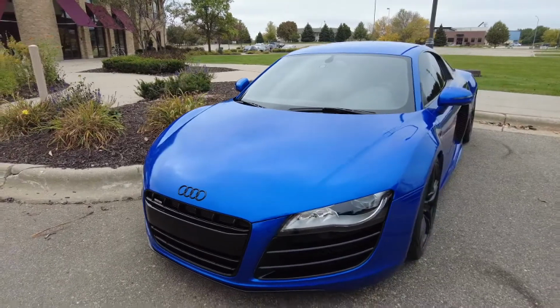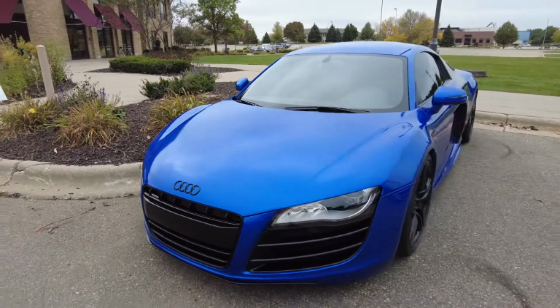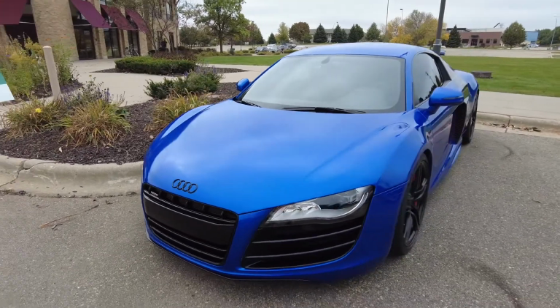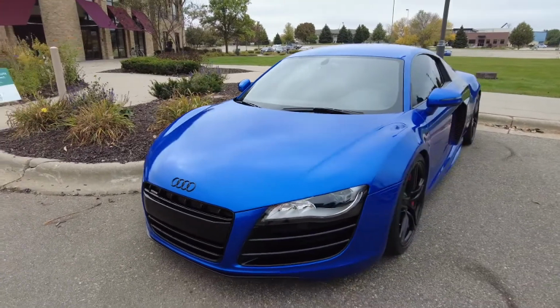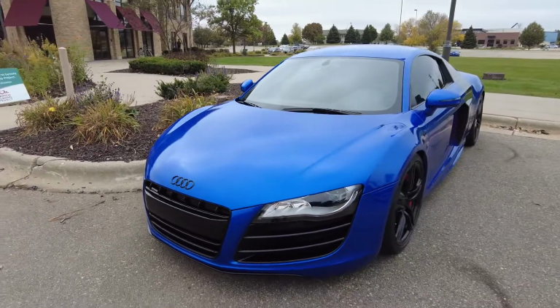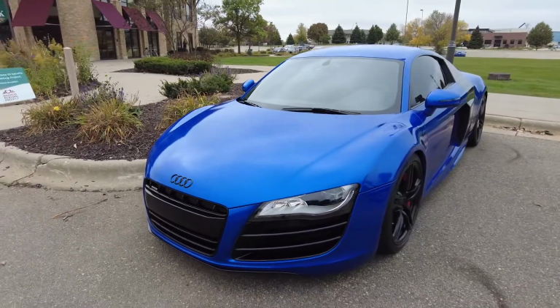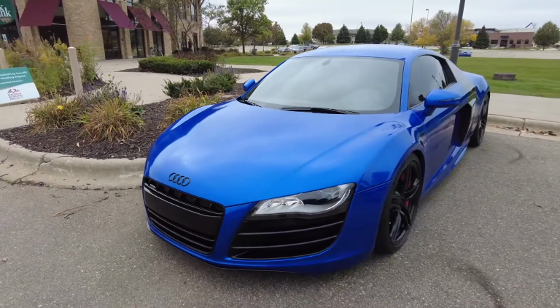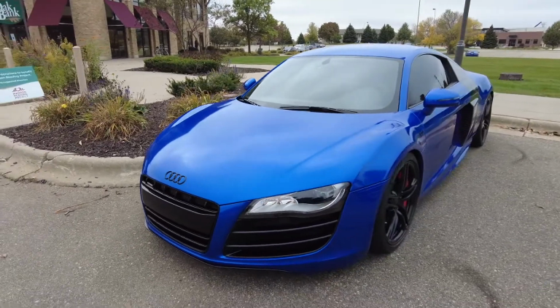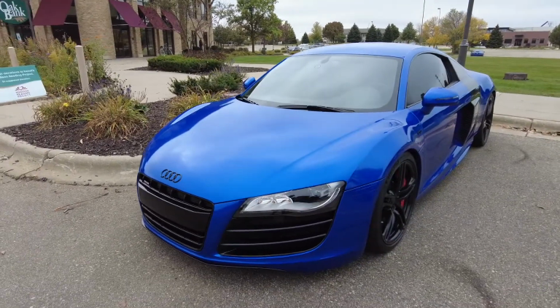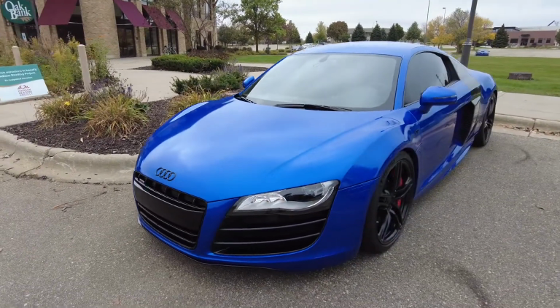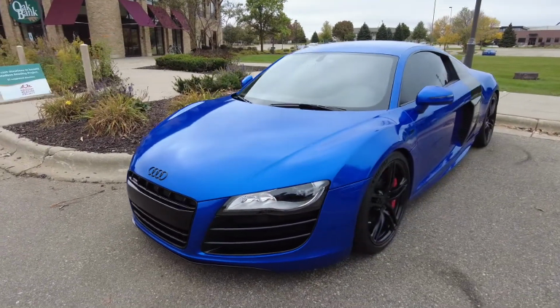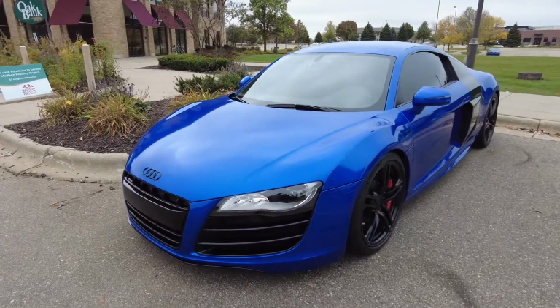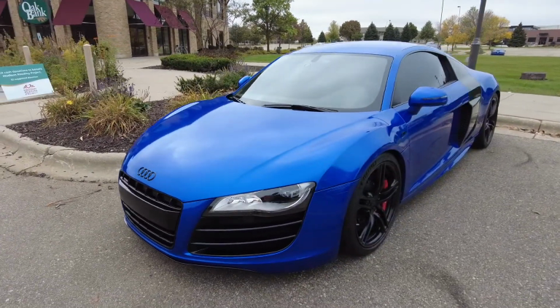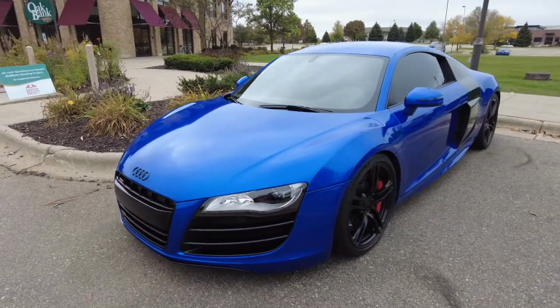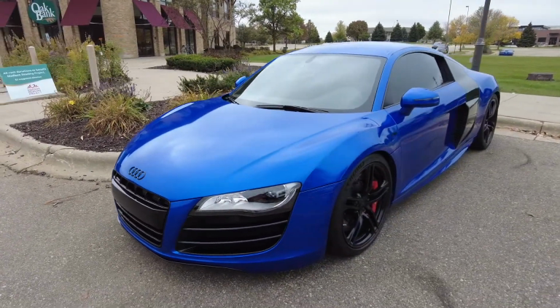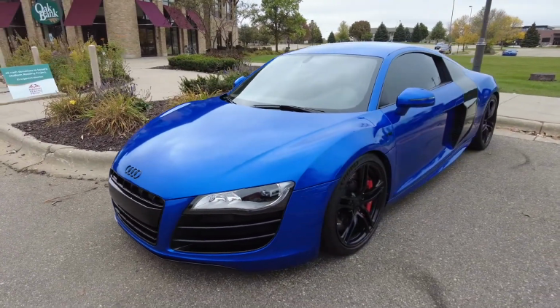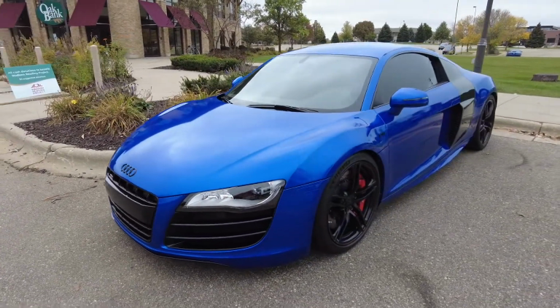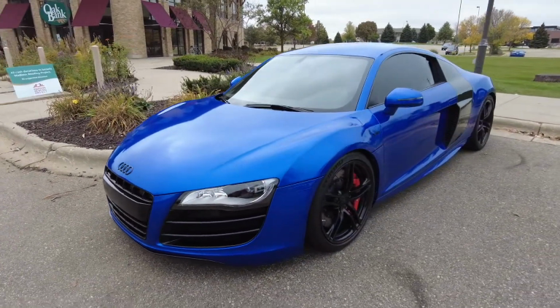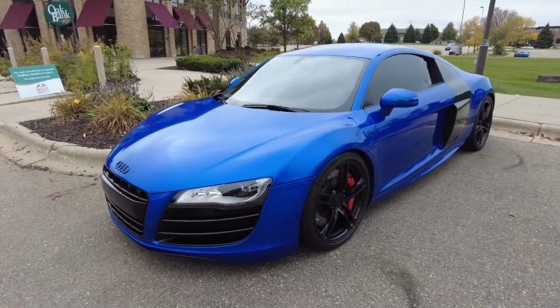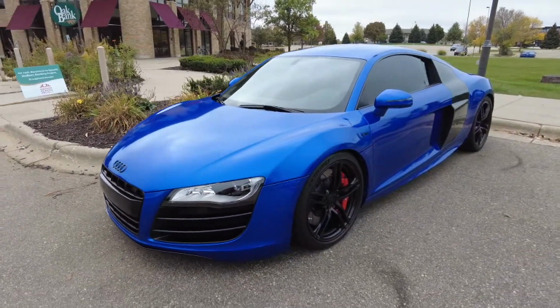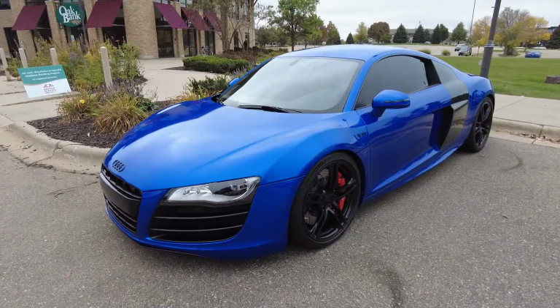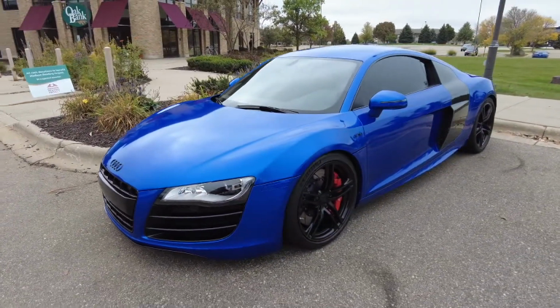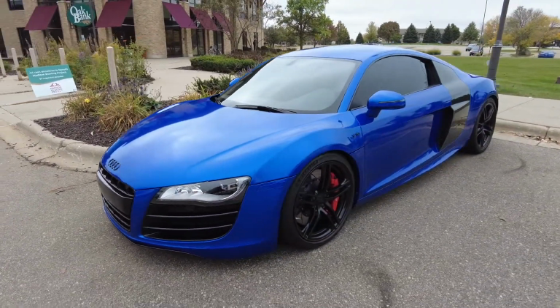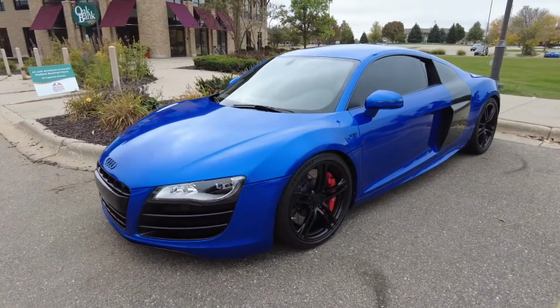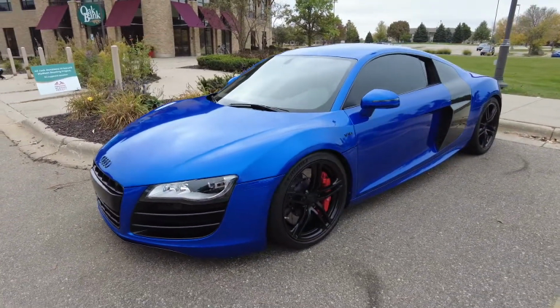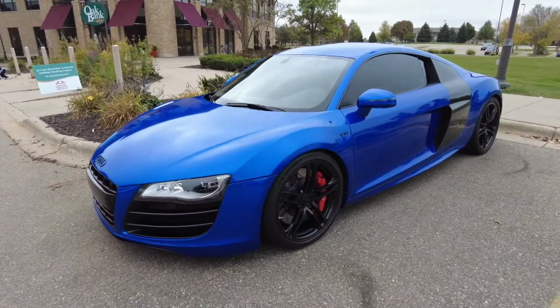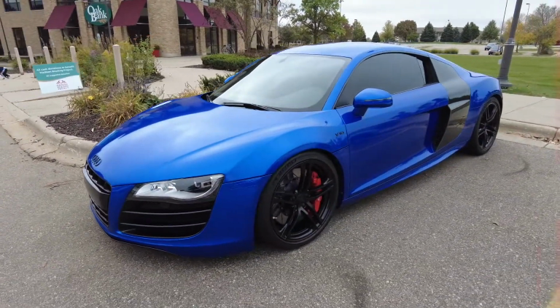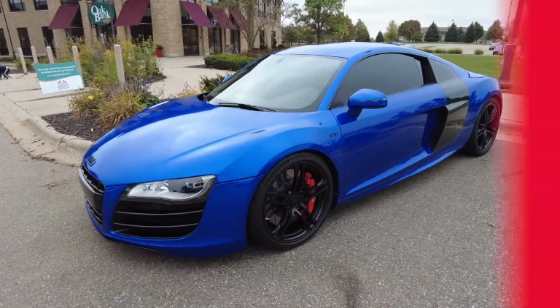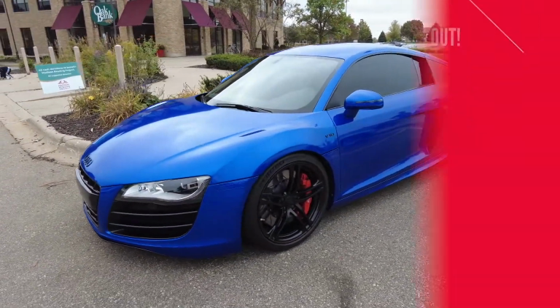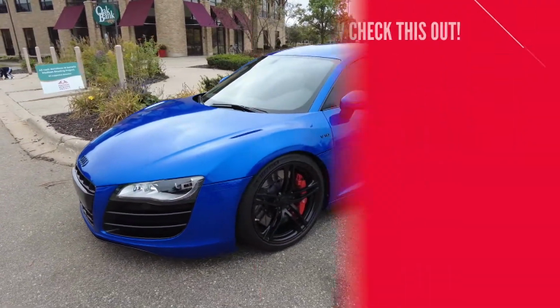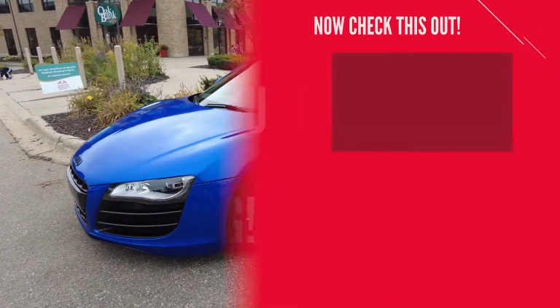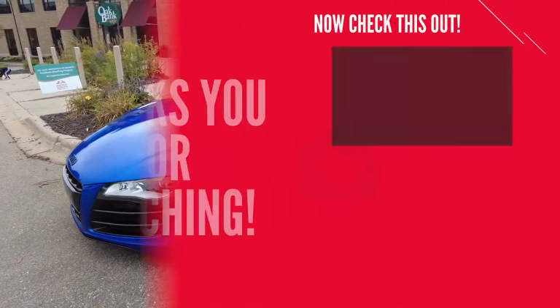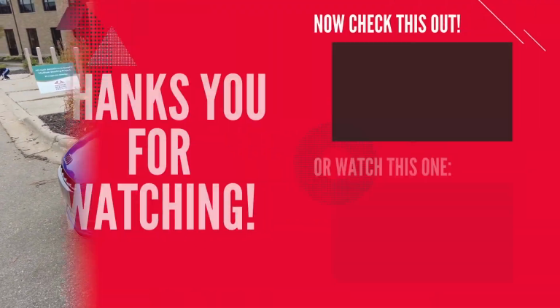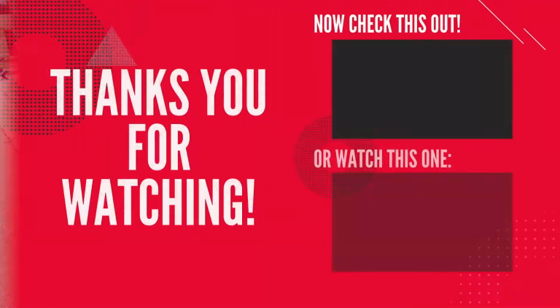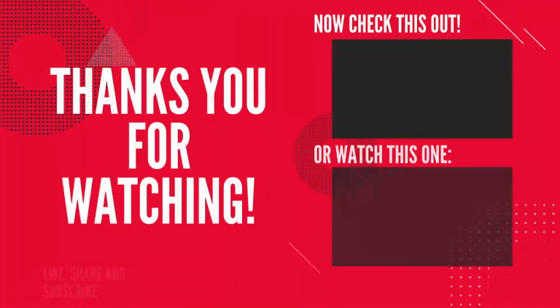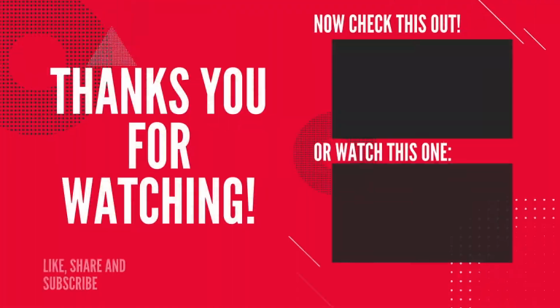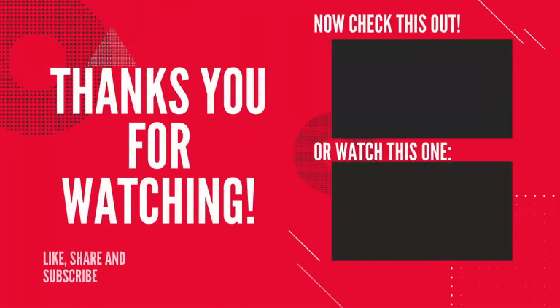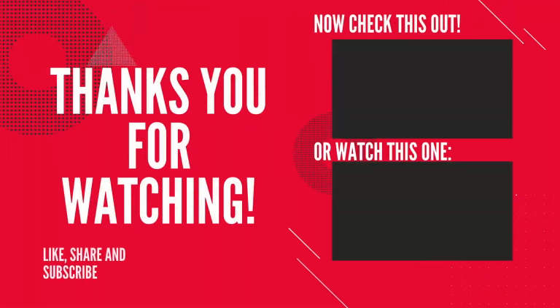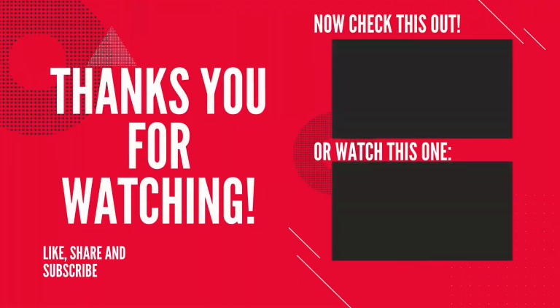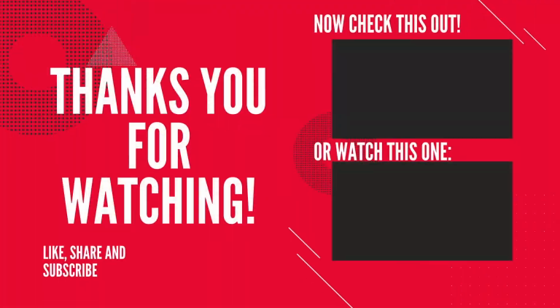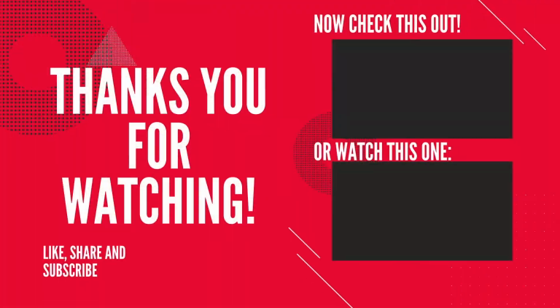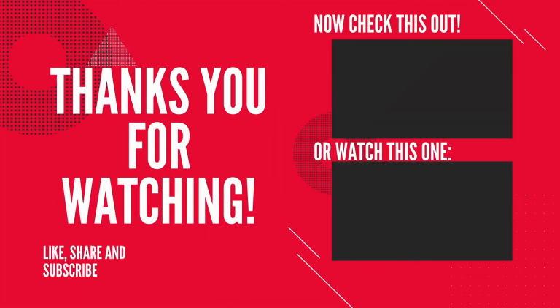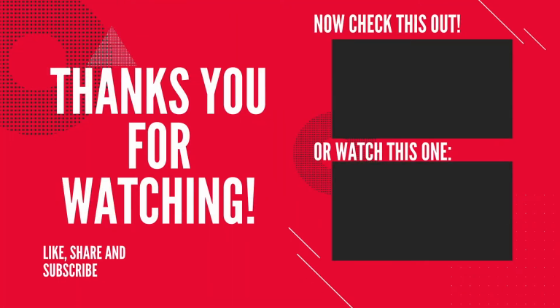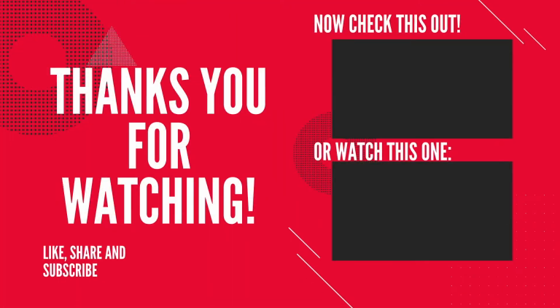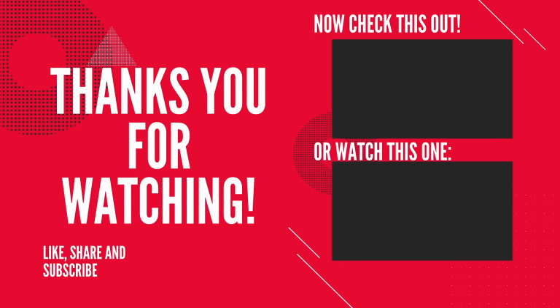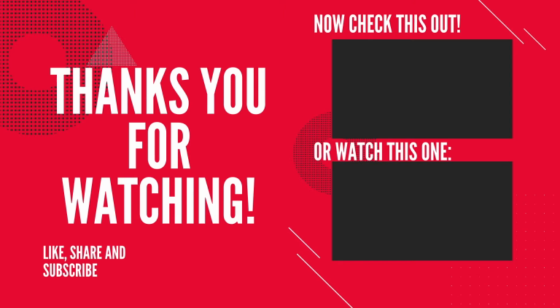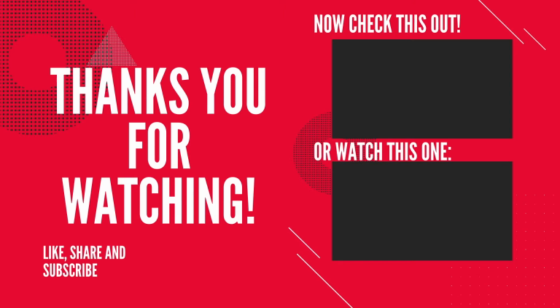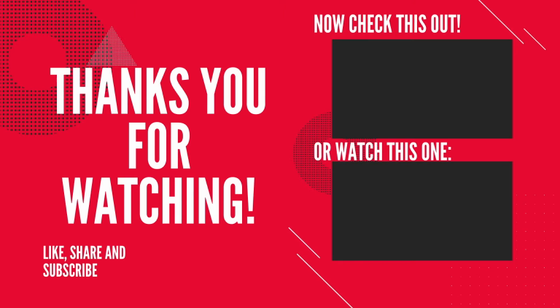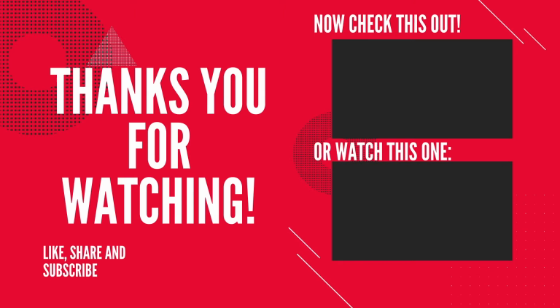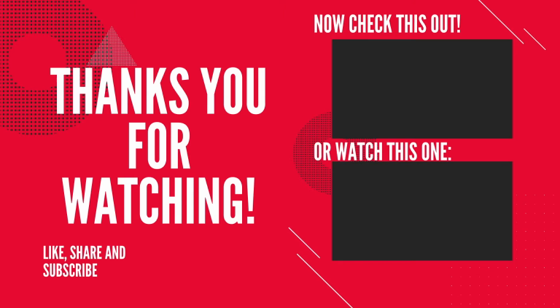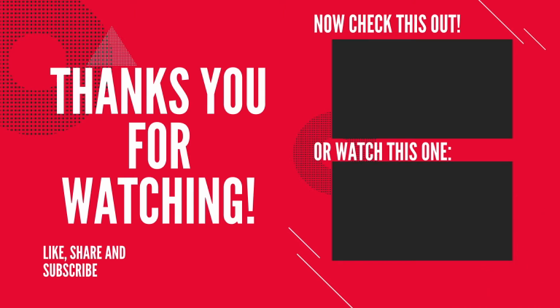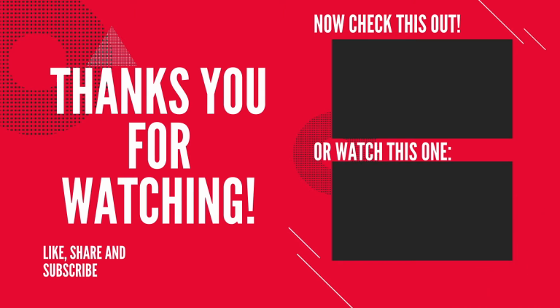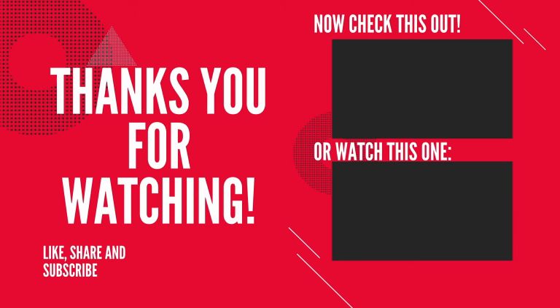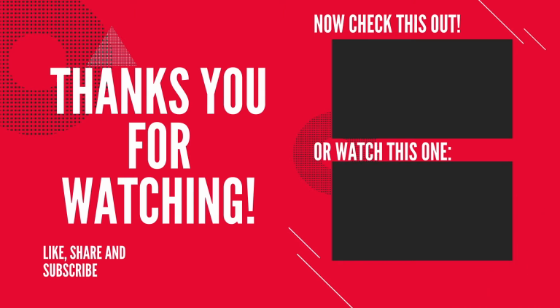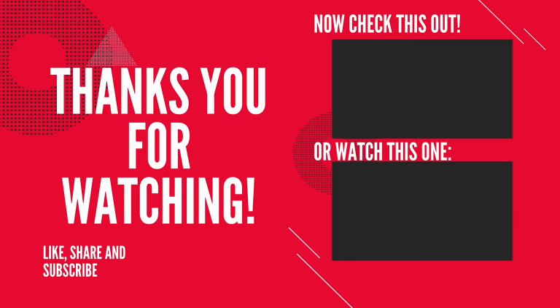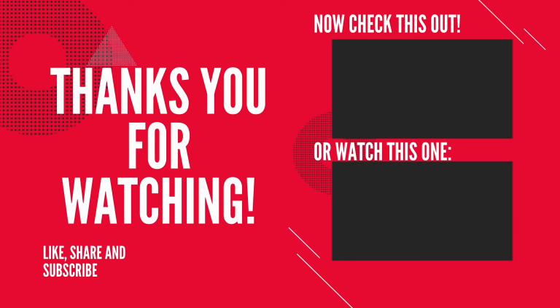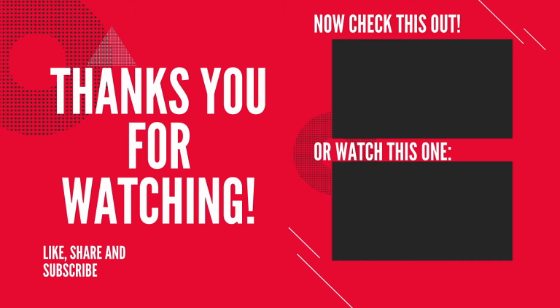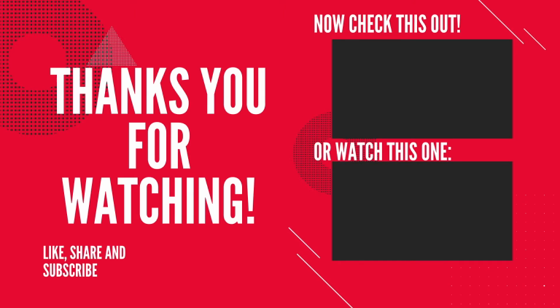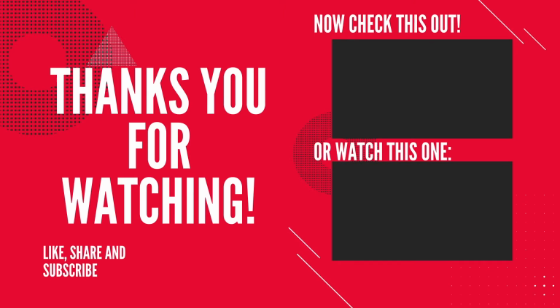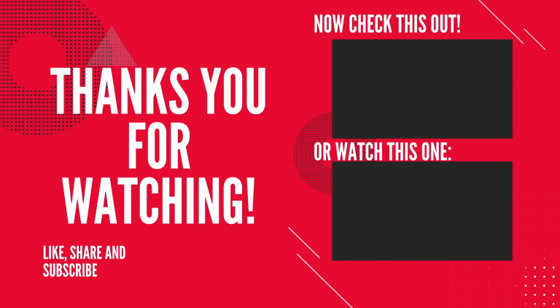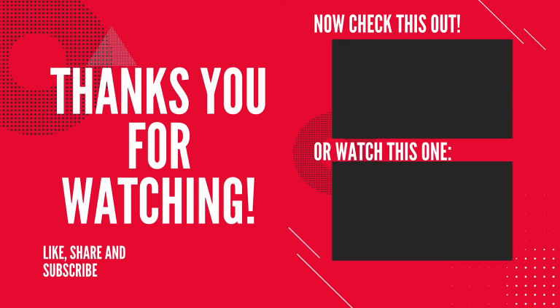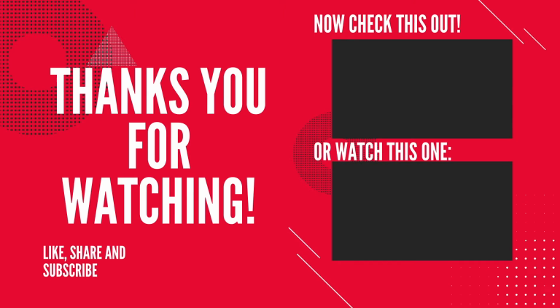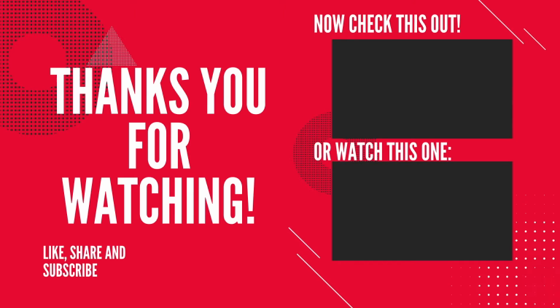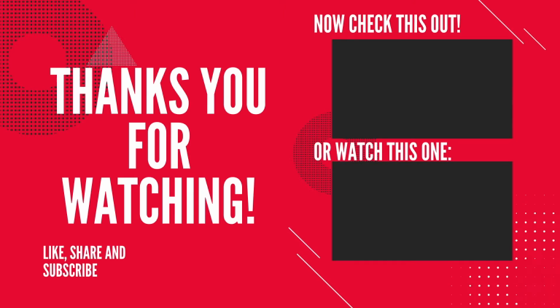We will see you on the next video. Thank you for watching and keep pushing forward.